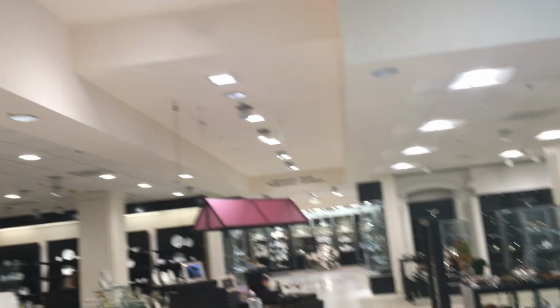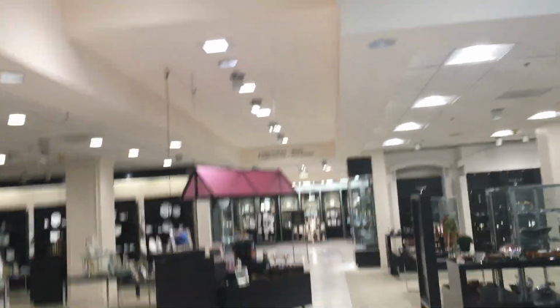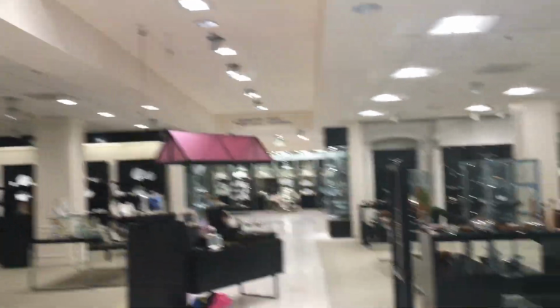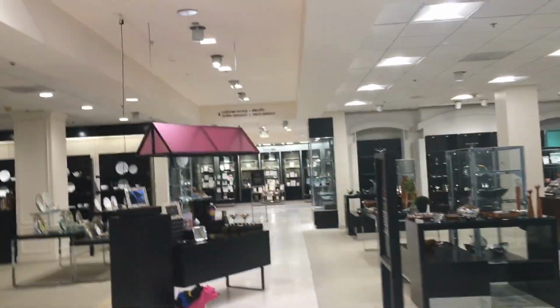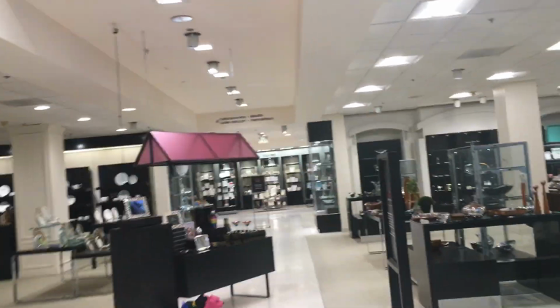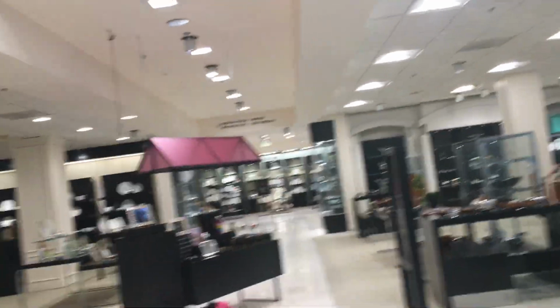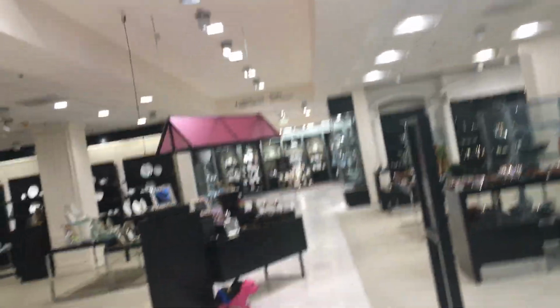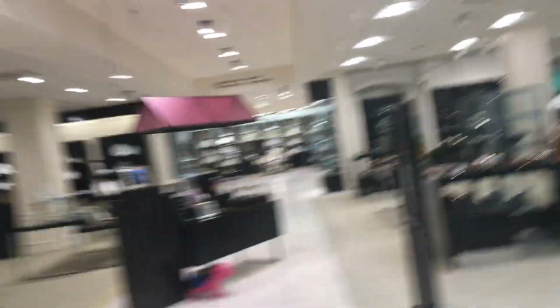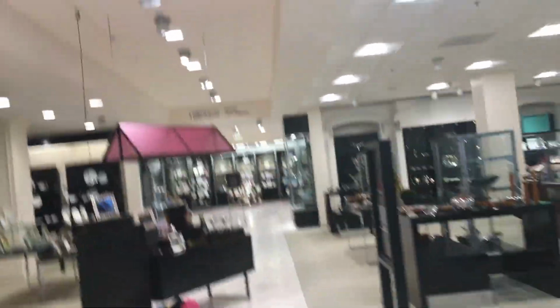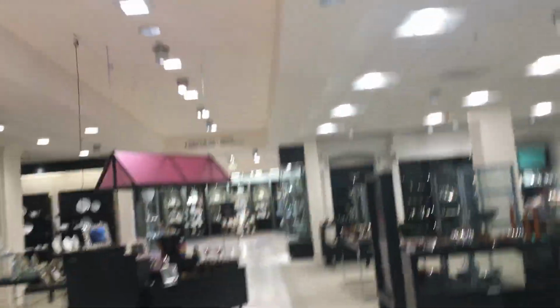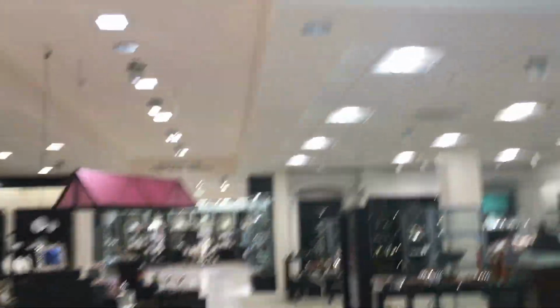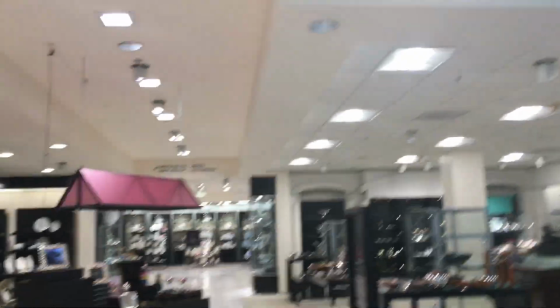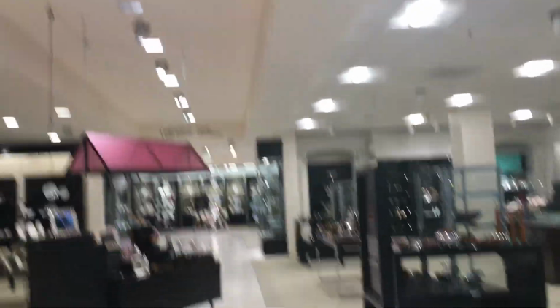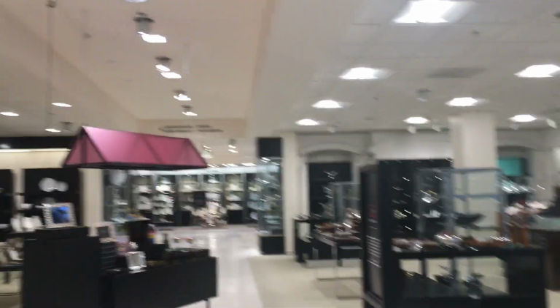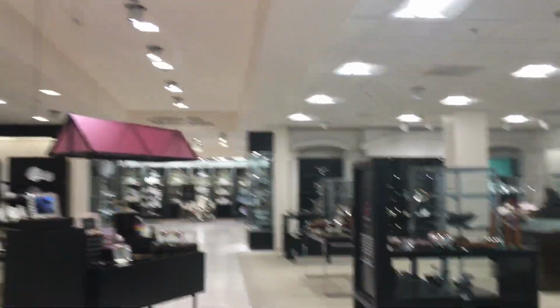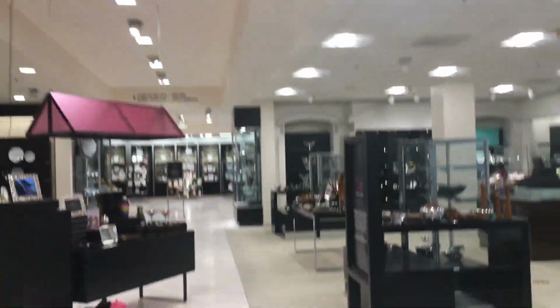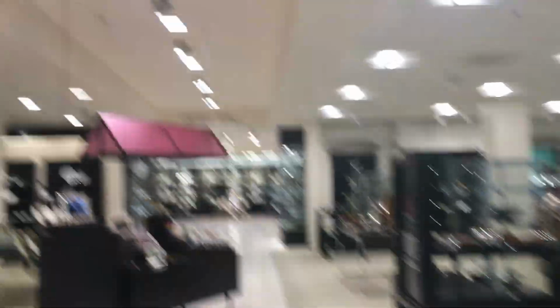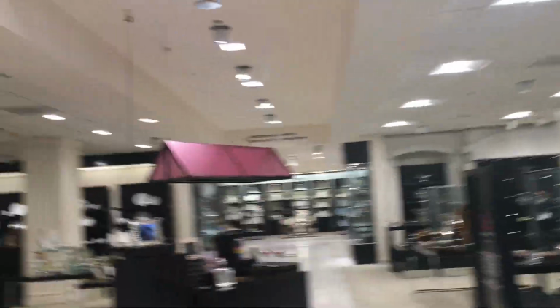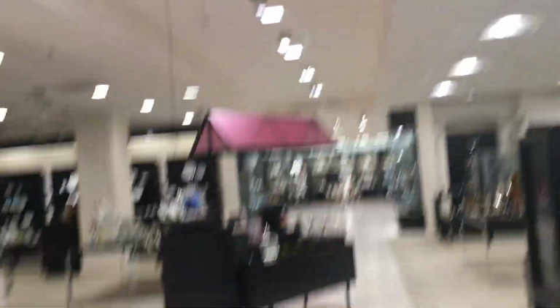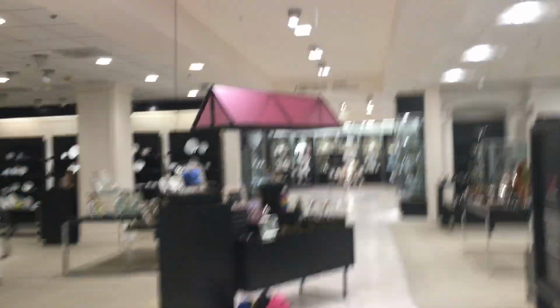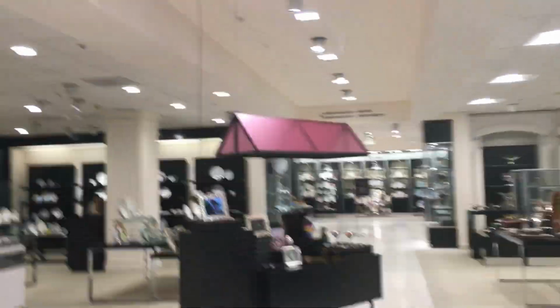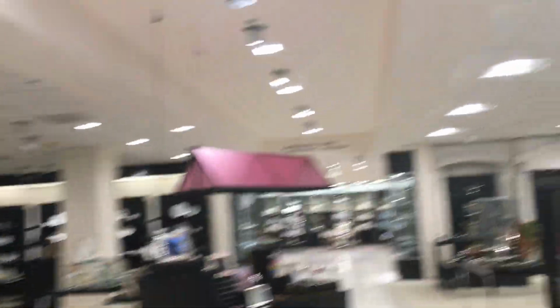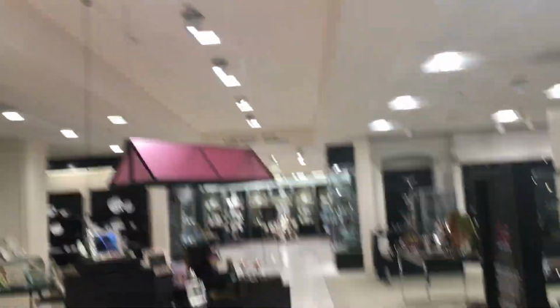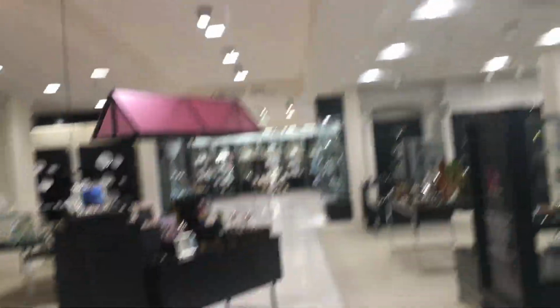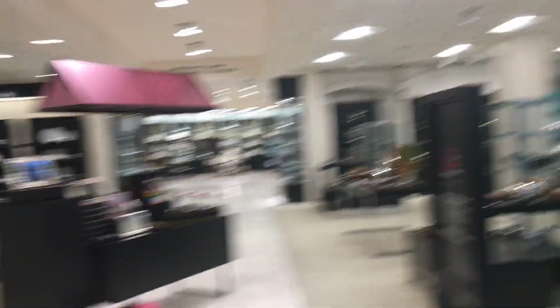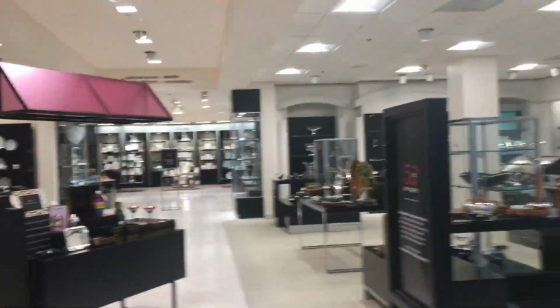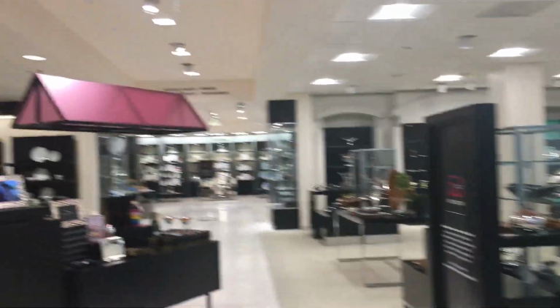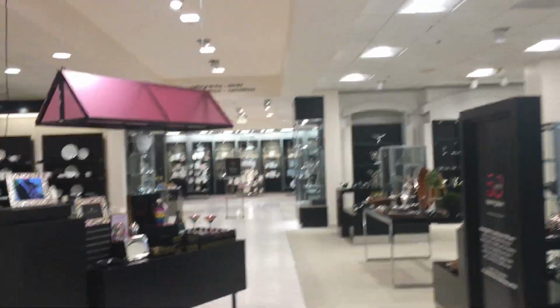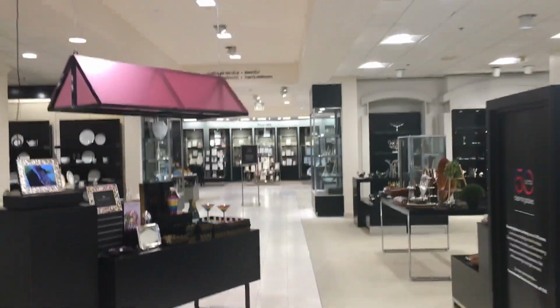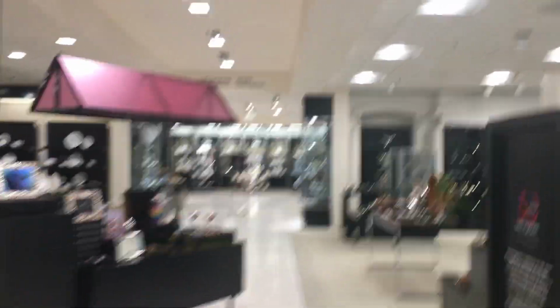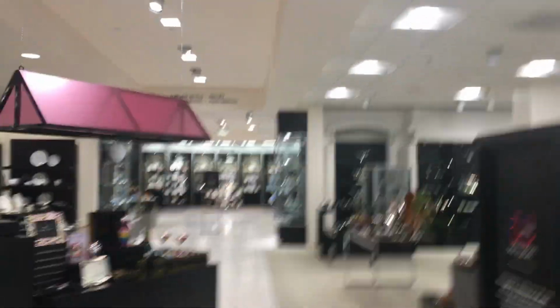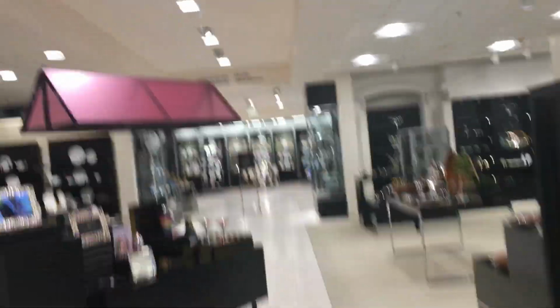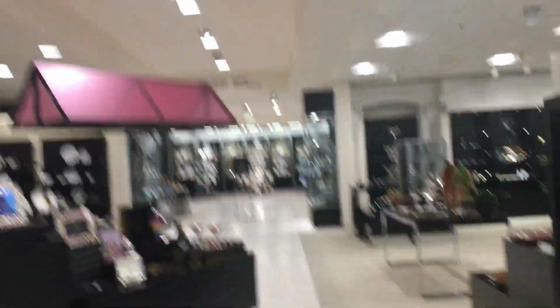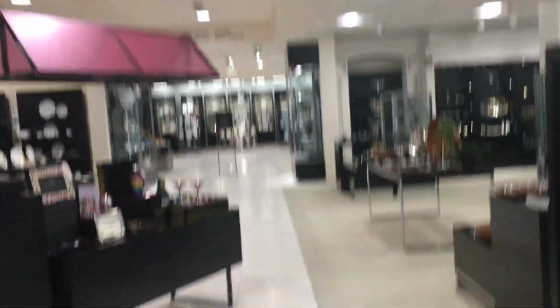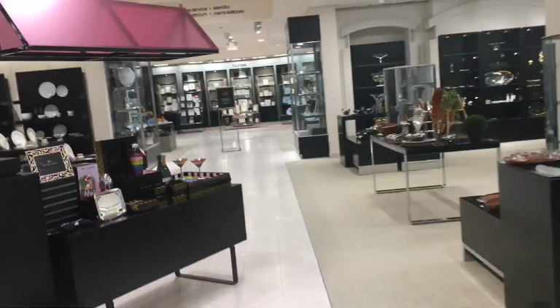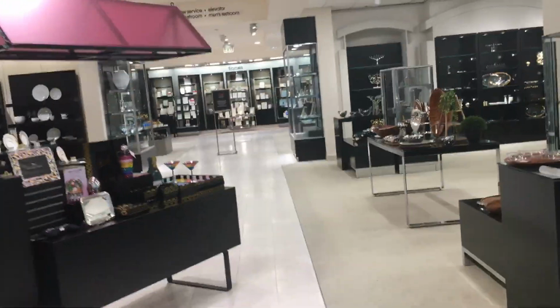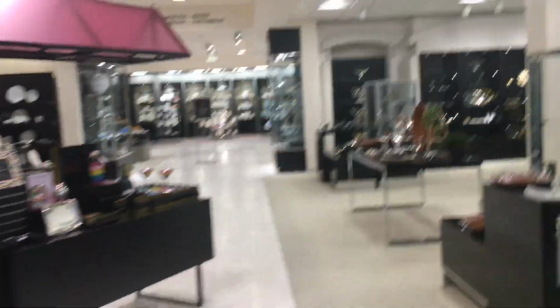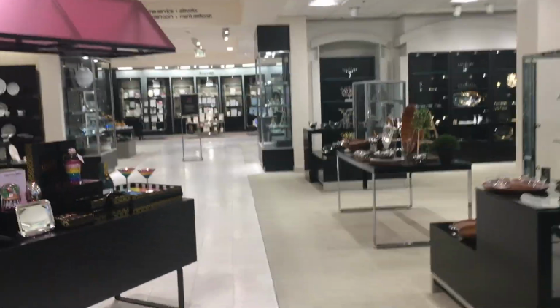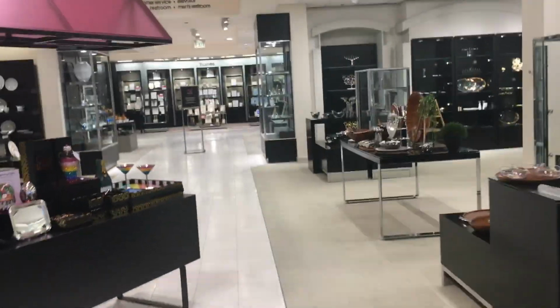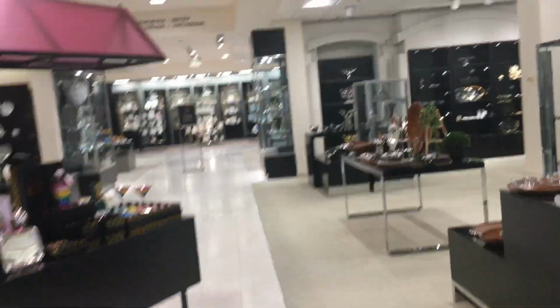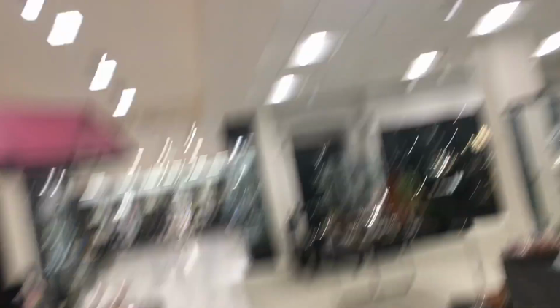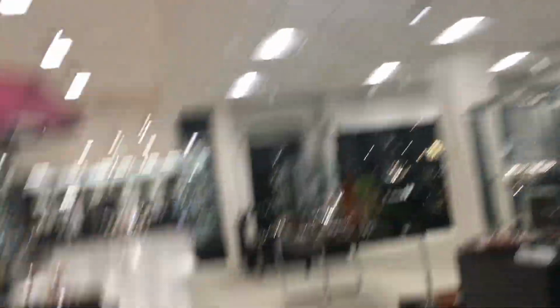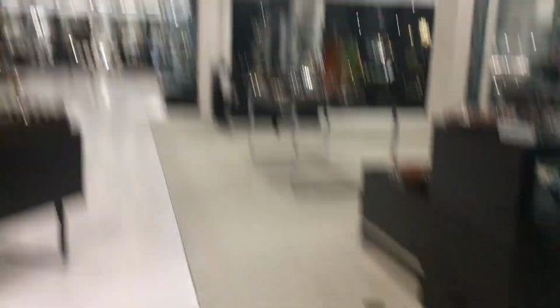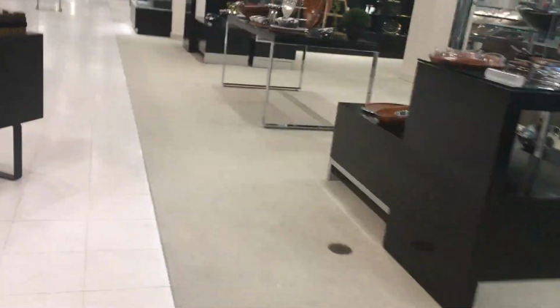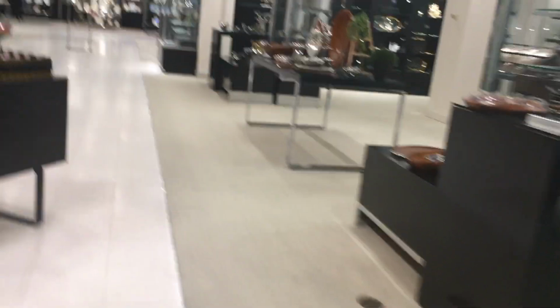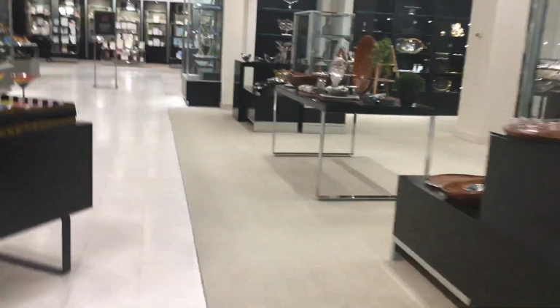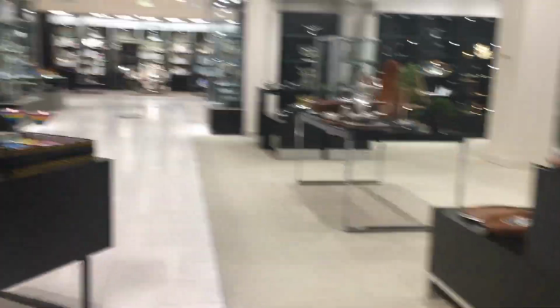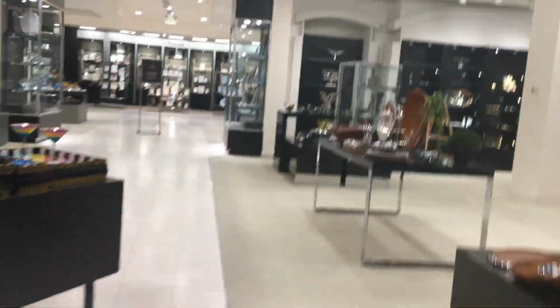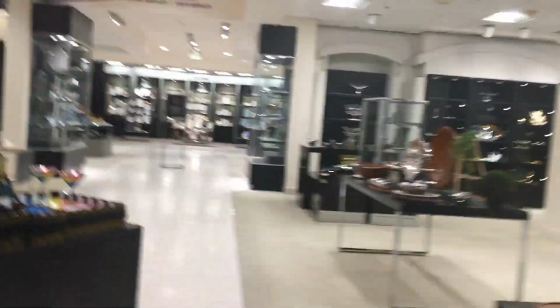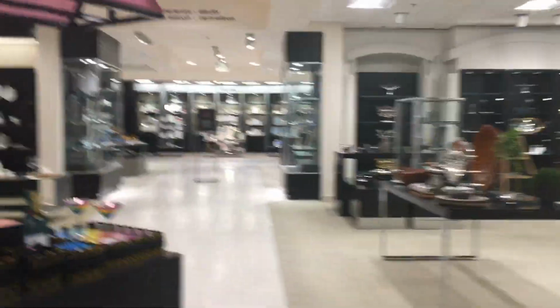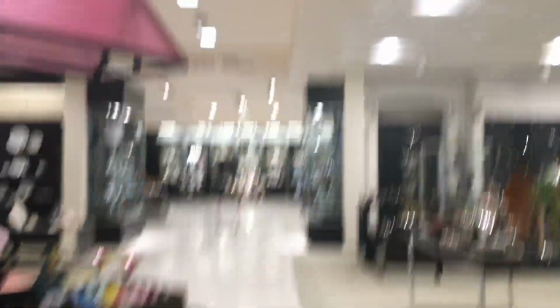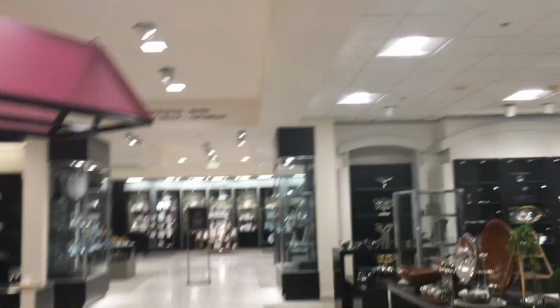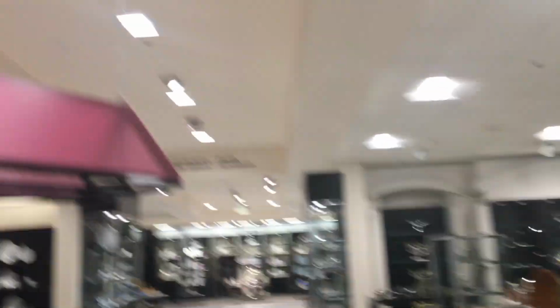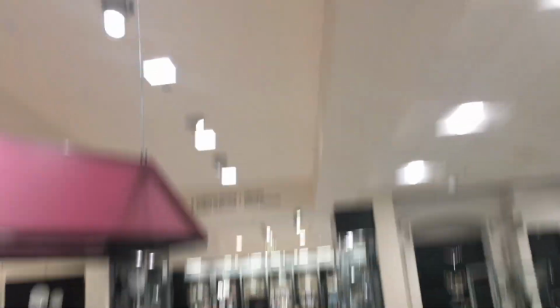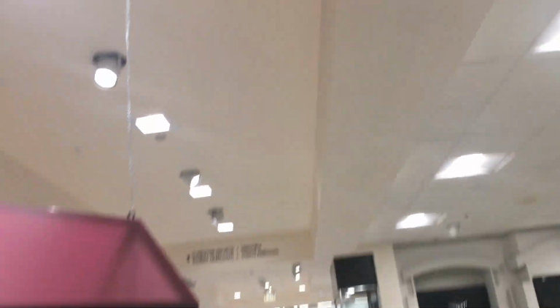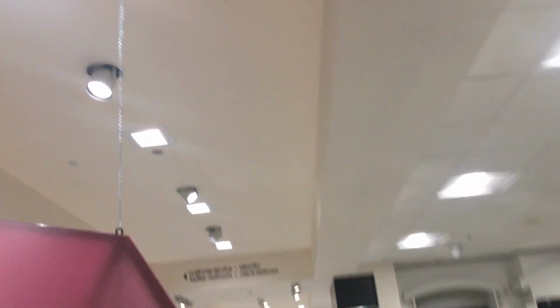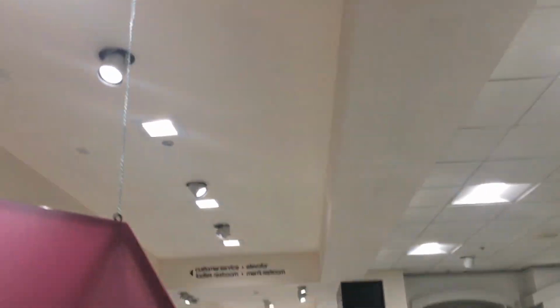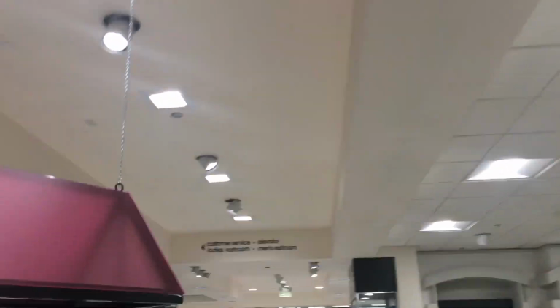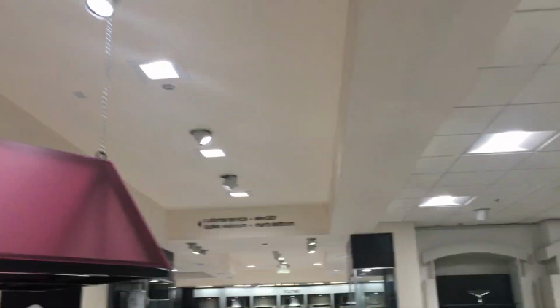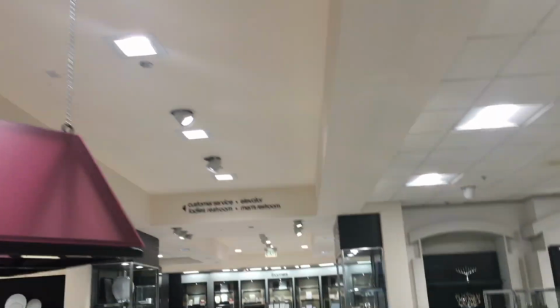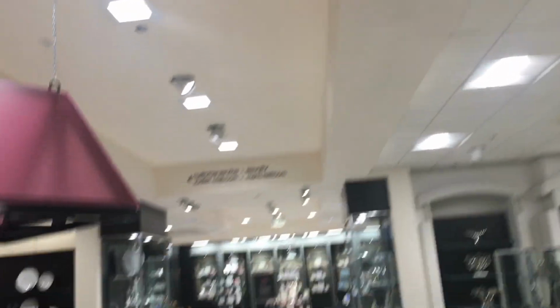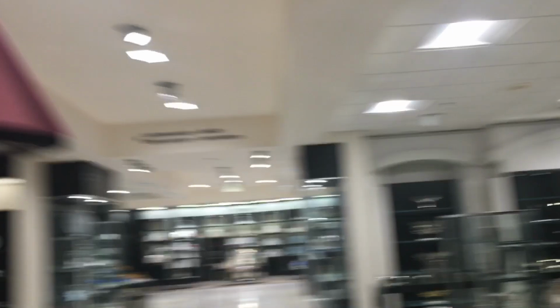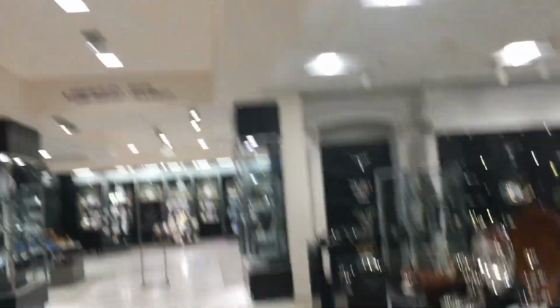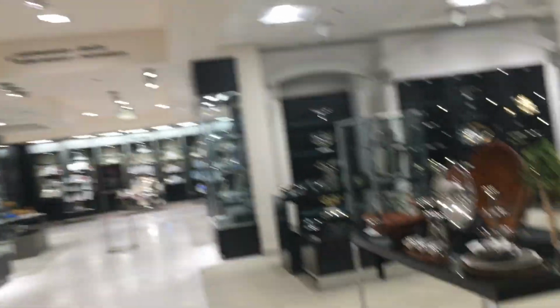Here we come to the elevator back down at Bloomingdale's at the Gardens Mall in Palm Beach Gardens, Florida. There's the elevator sign.